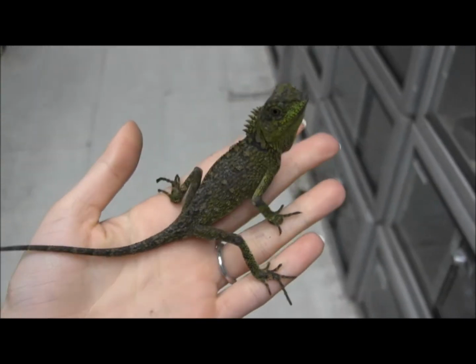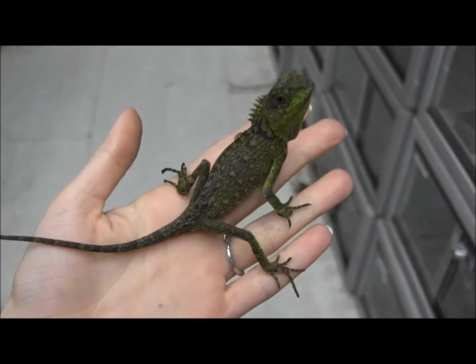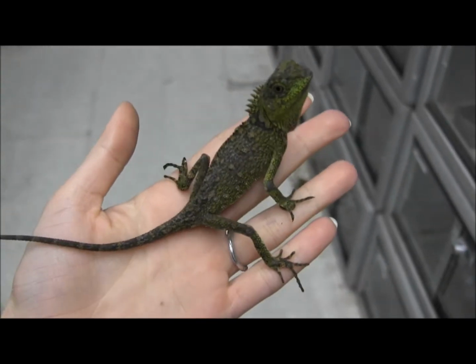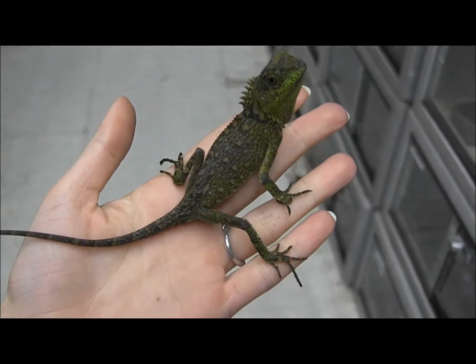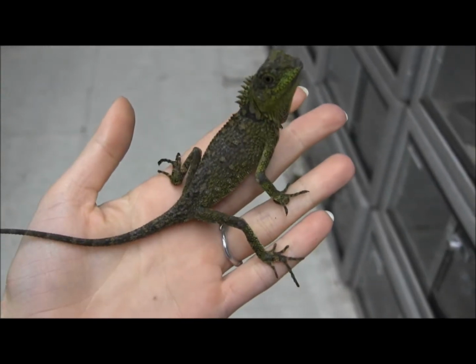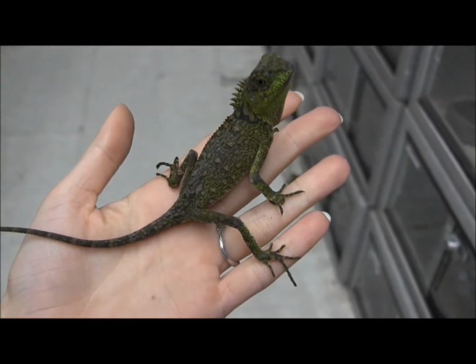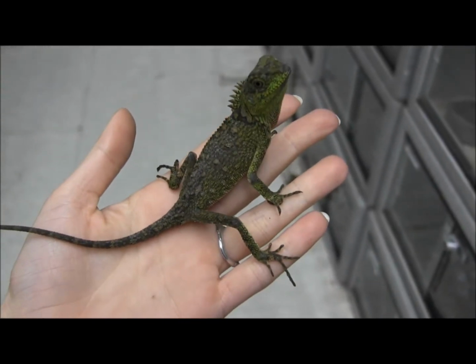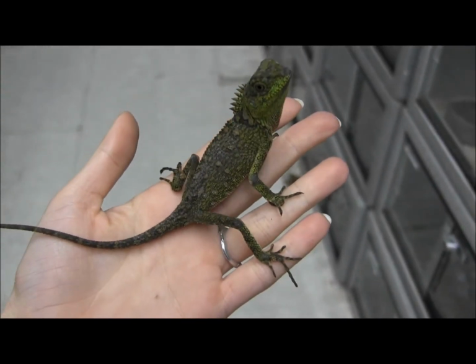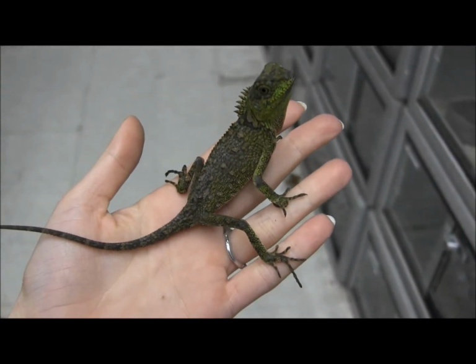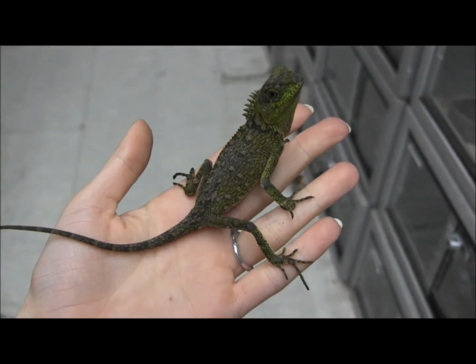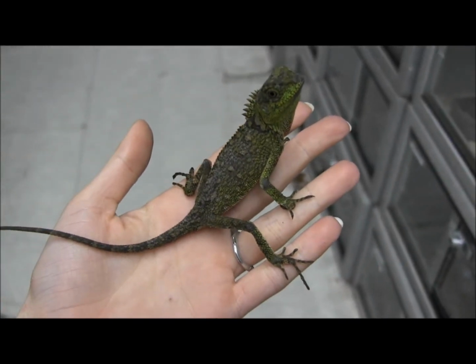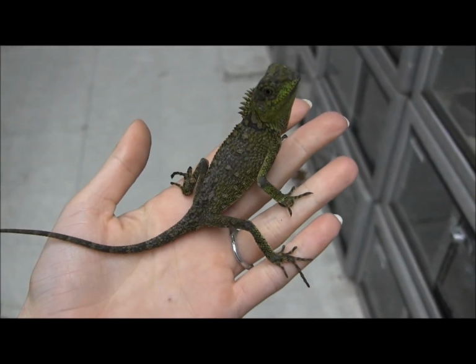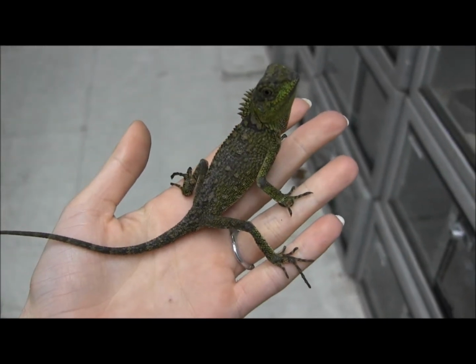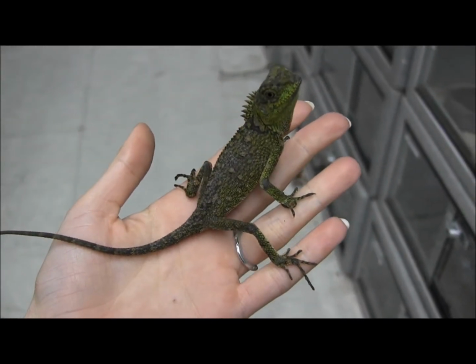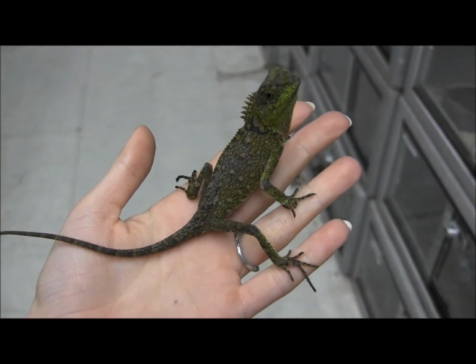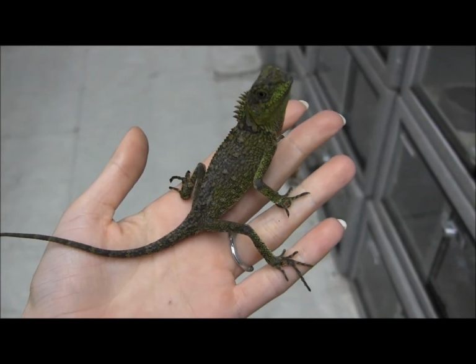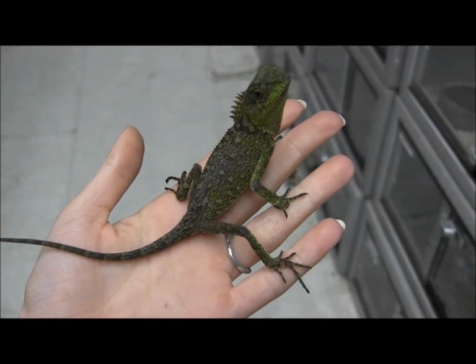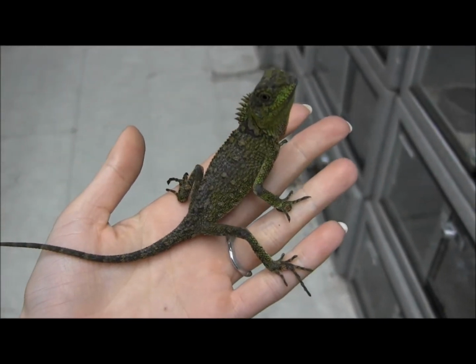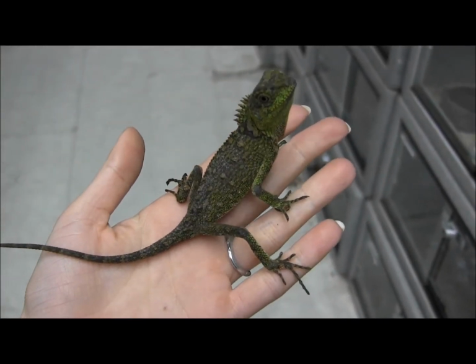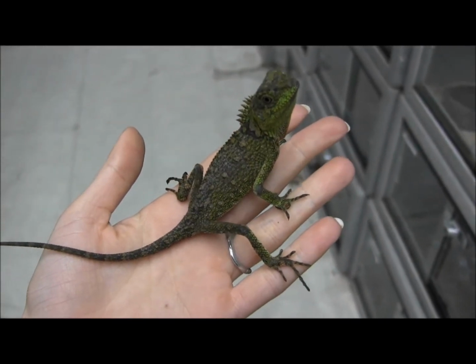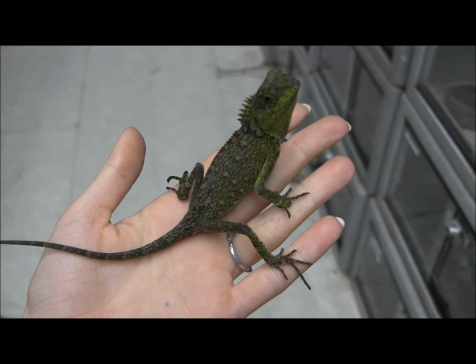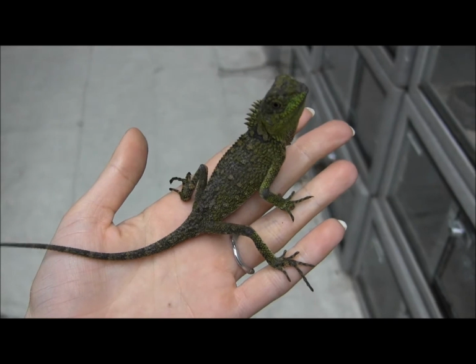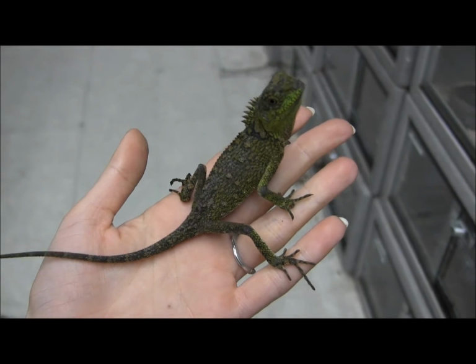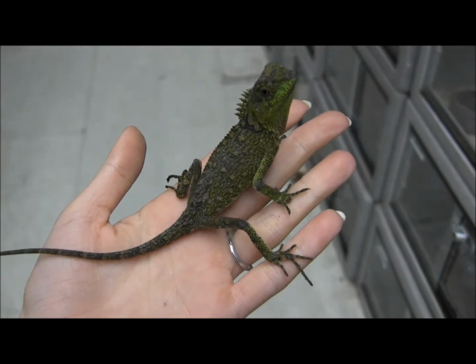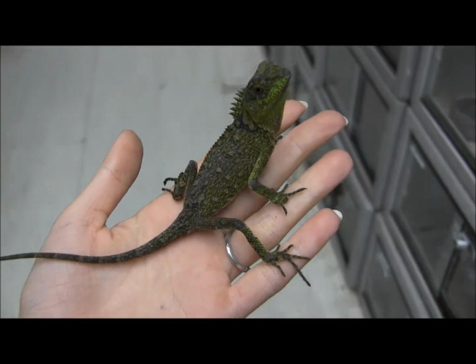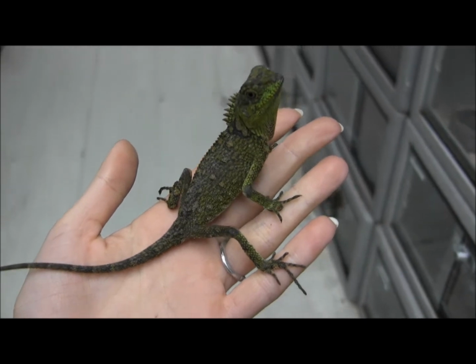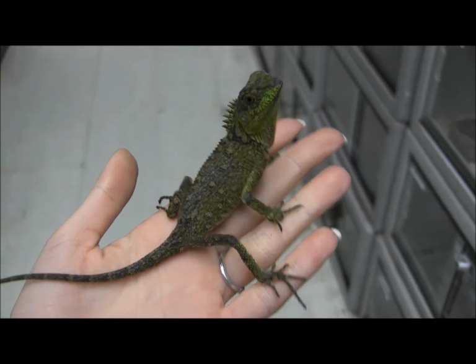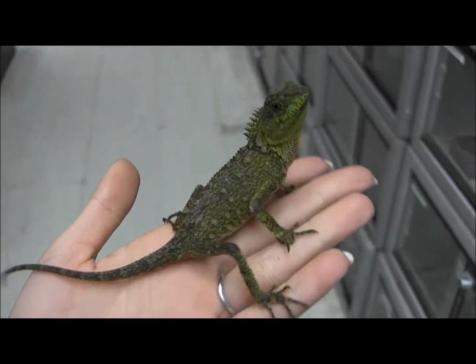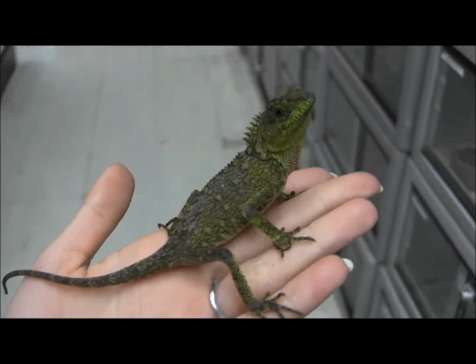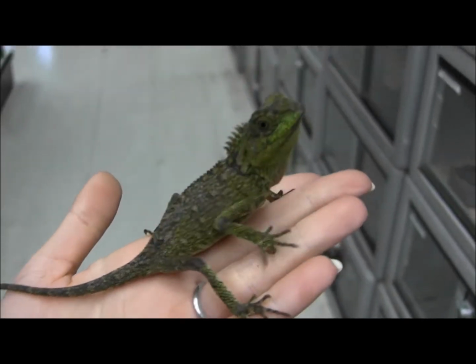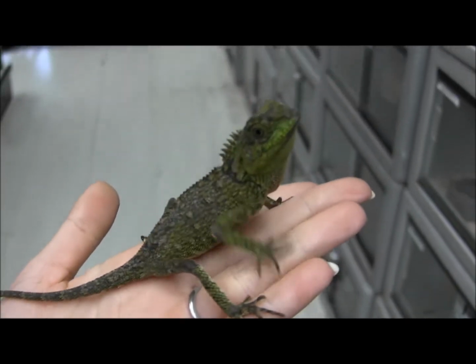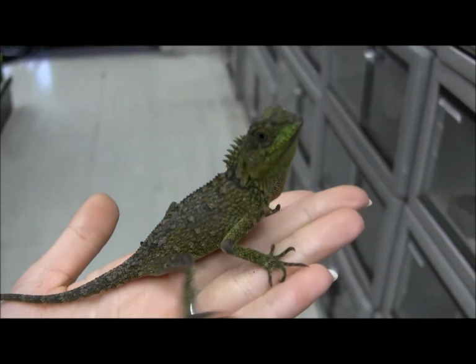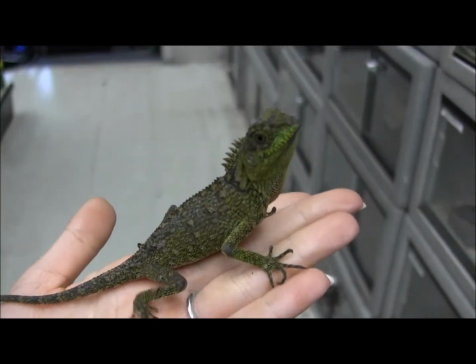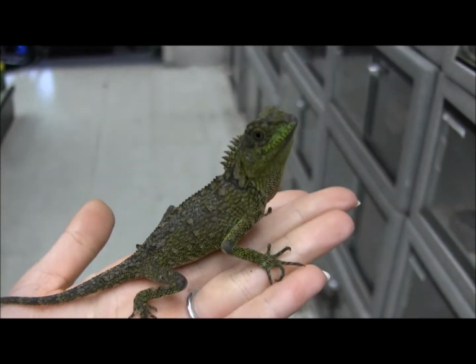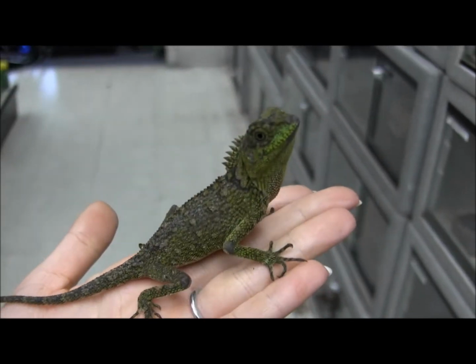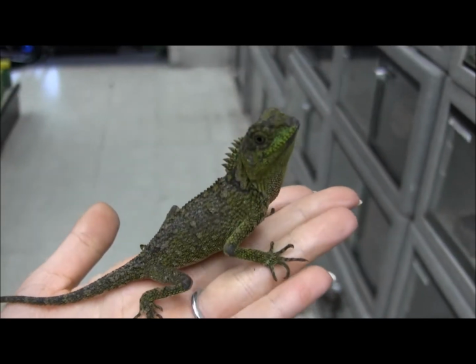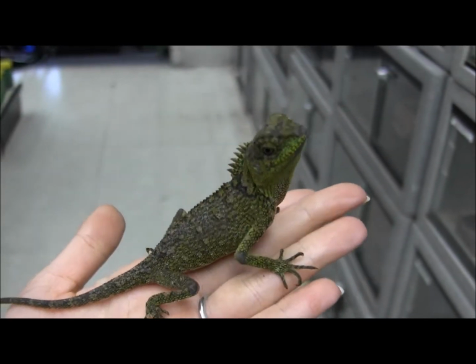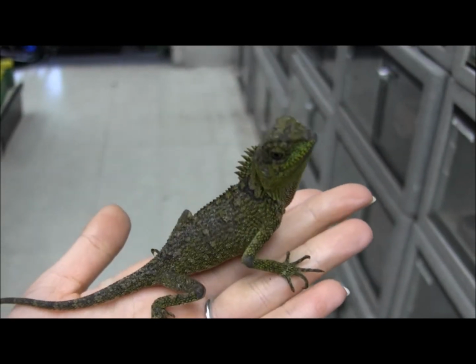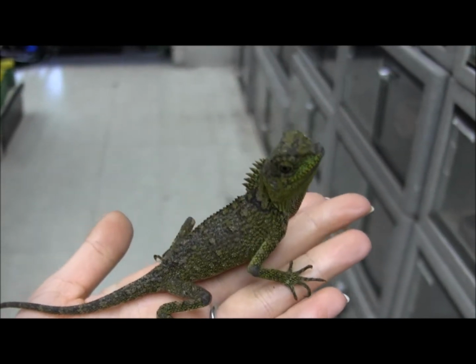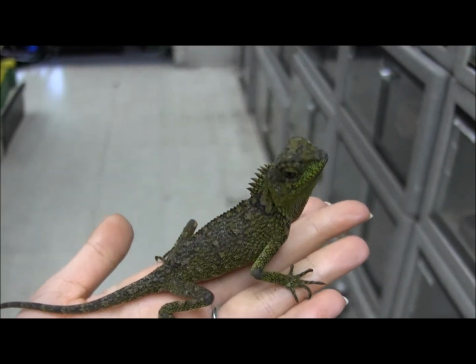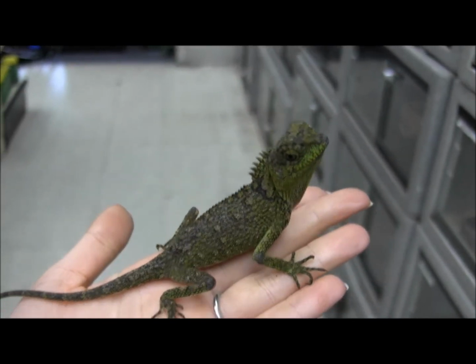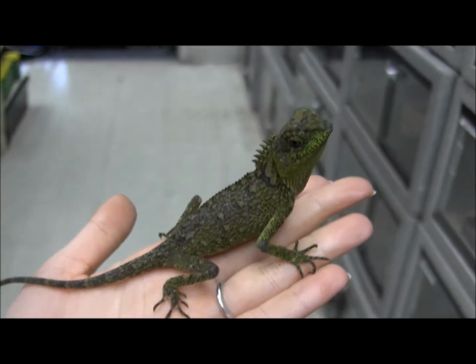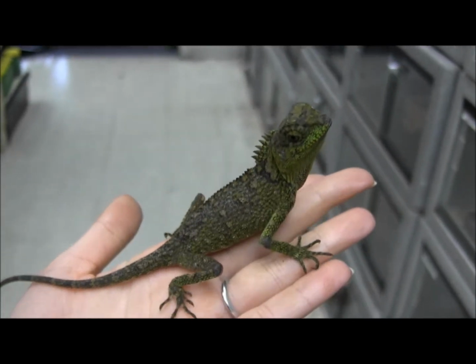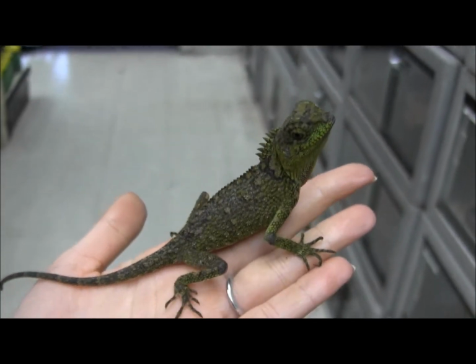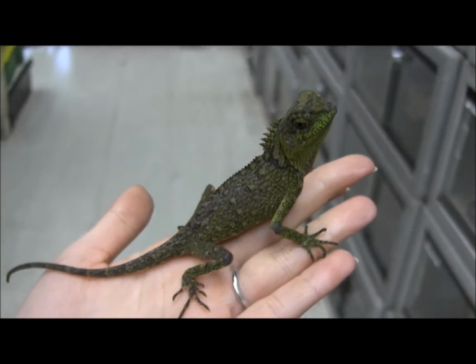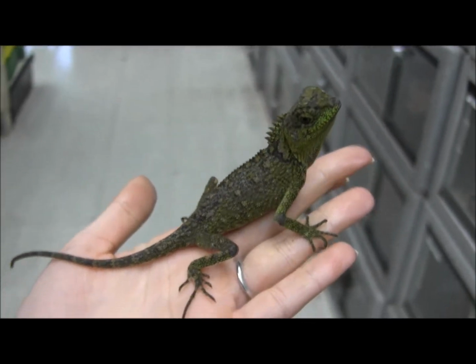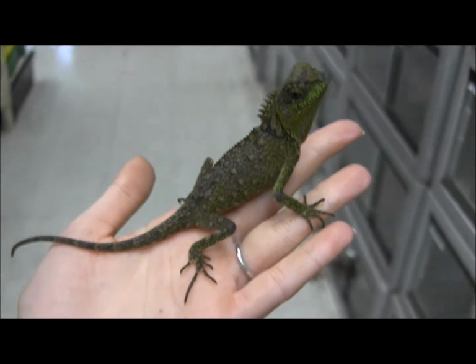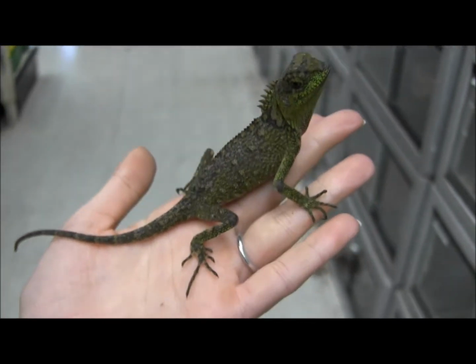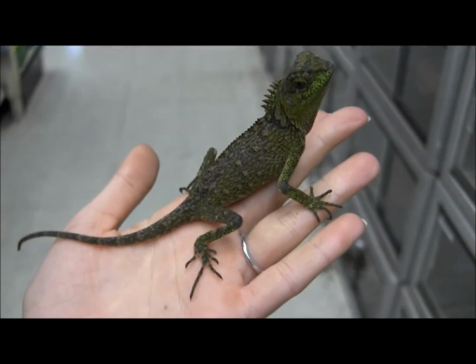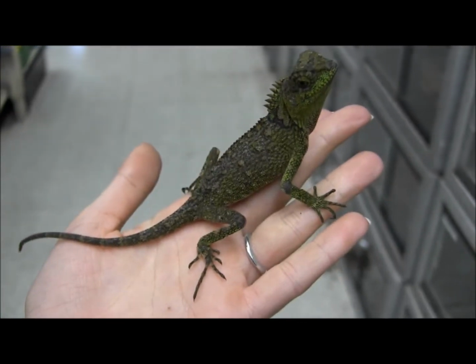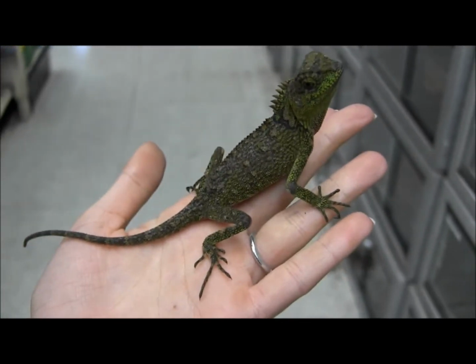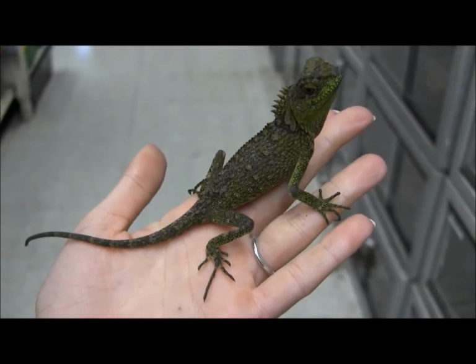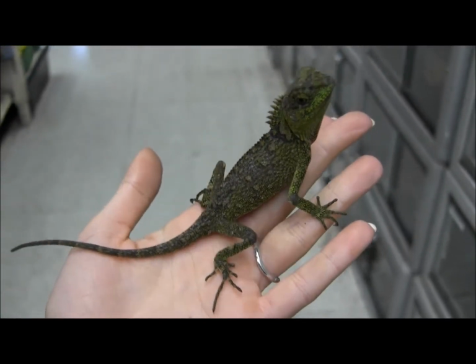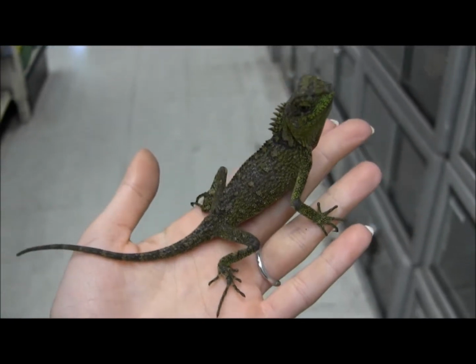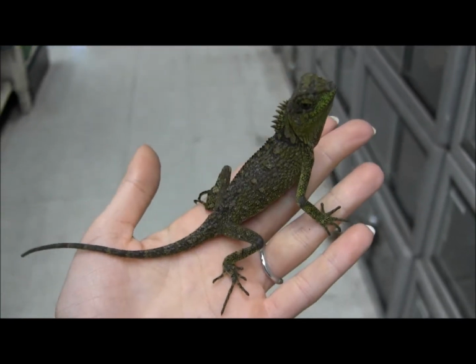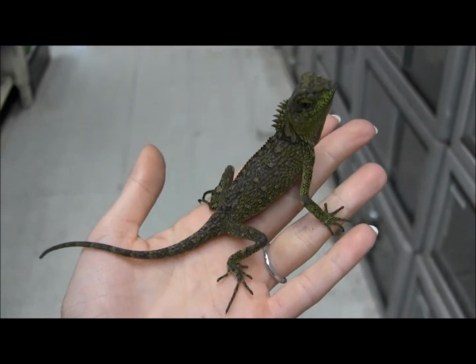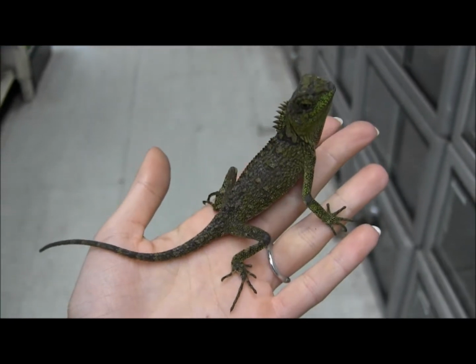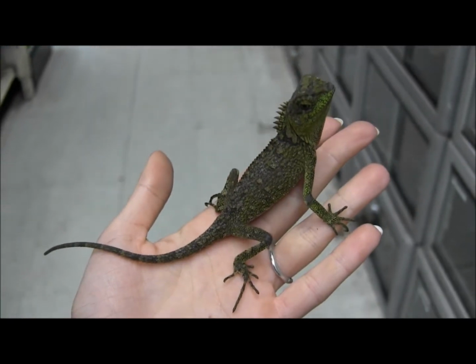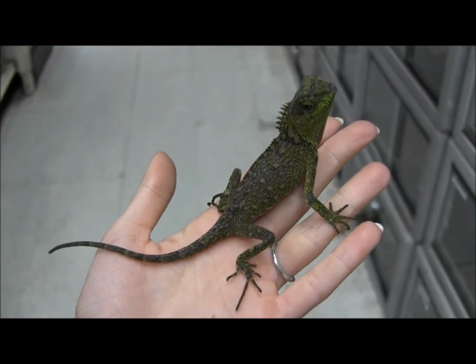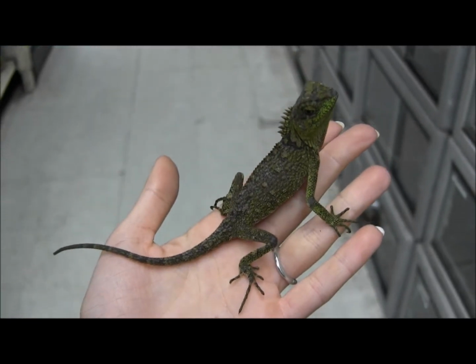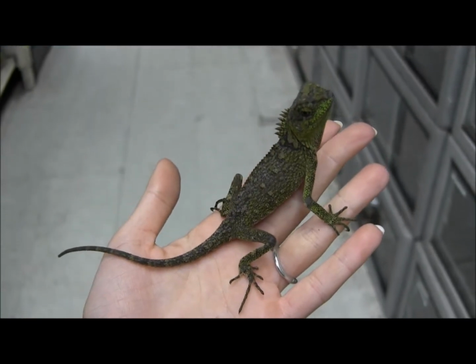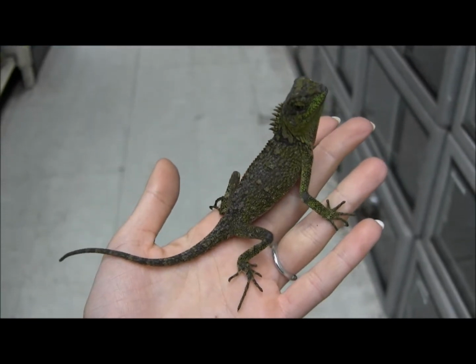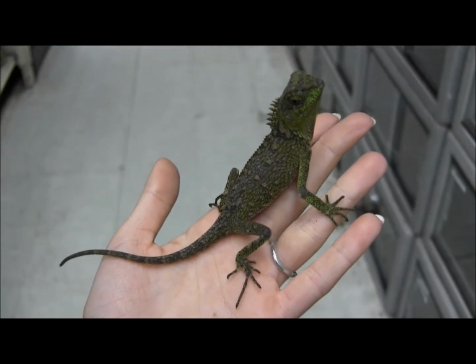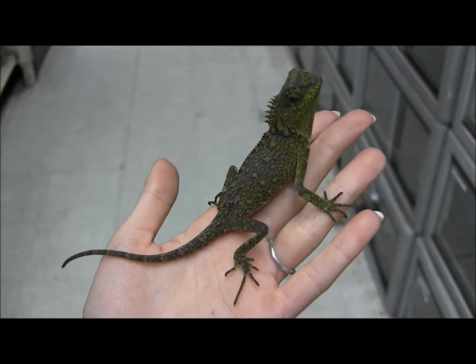This is one of our new group of little mountain horned lizards. This is a really pretty little green guy here. These guys make fantastic pets.